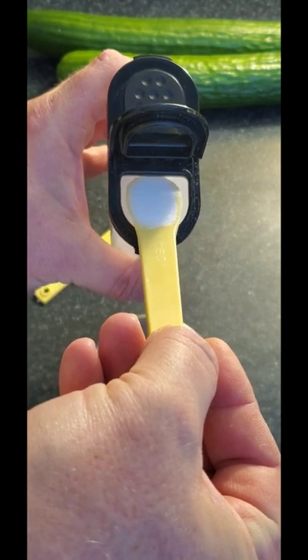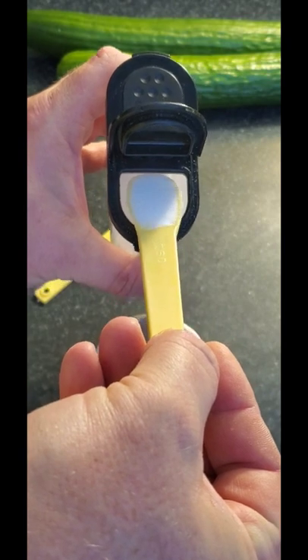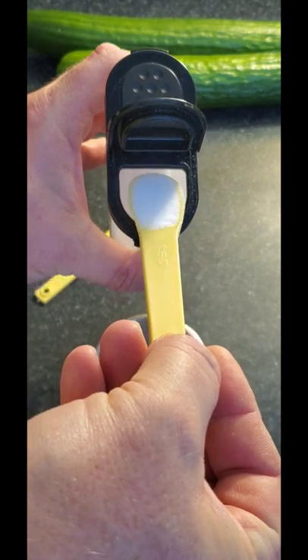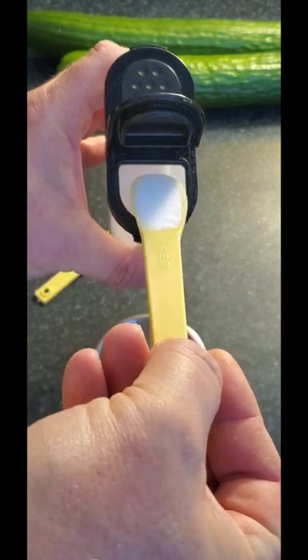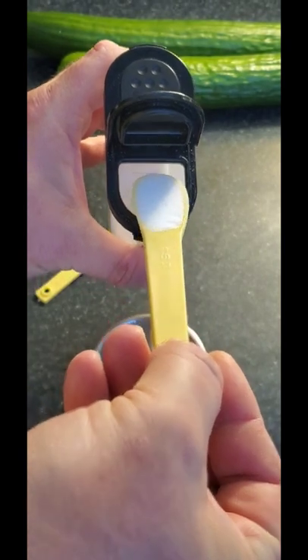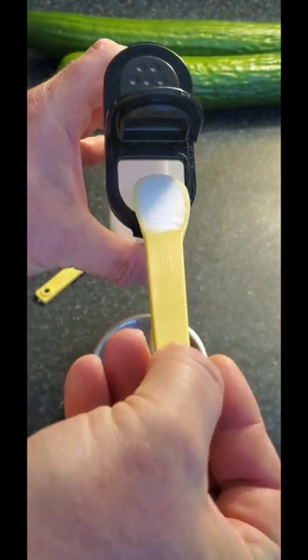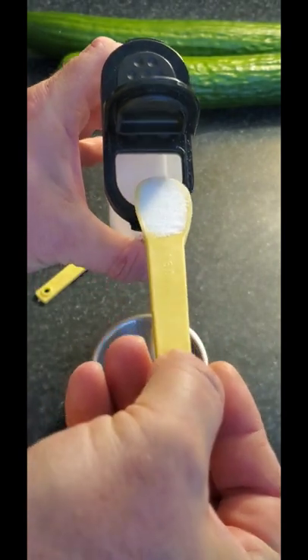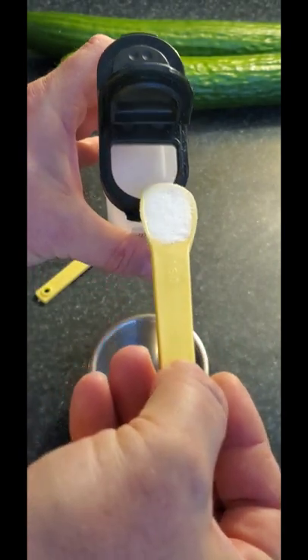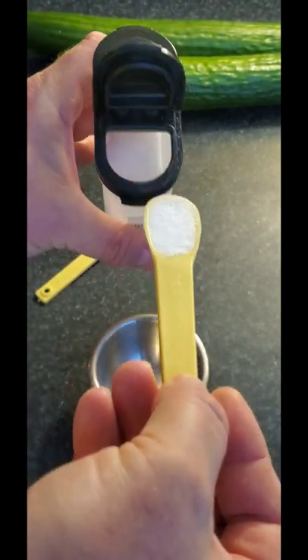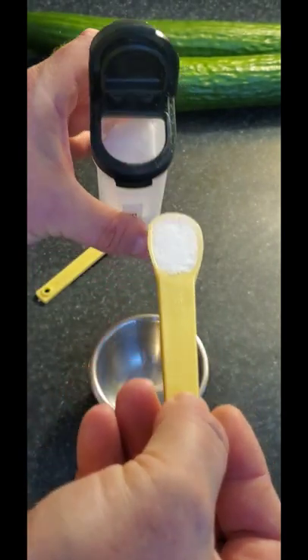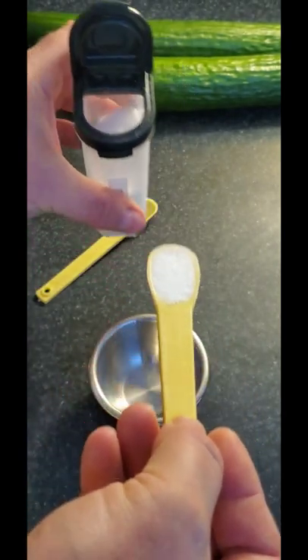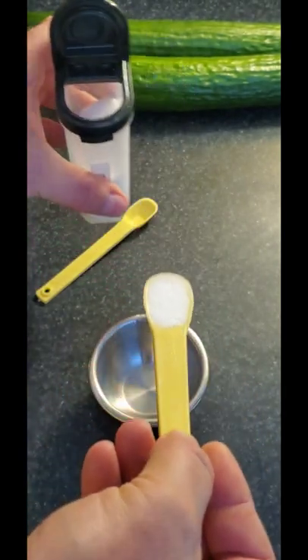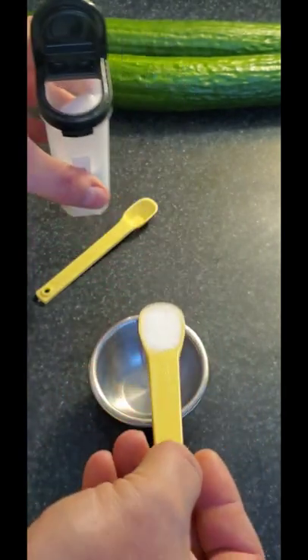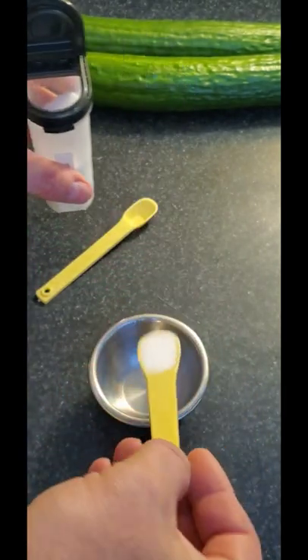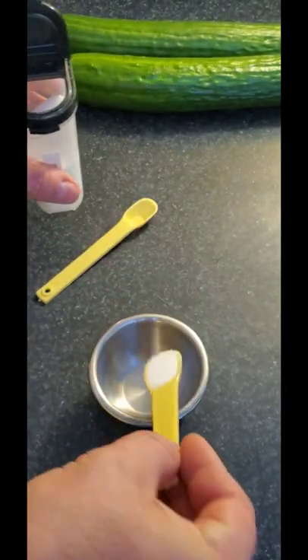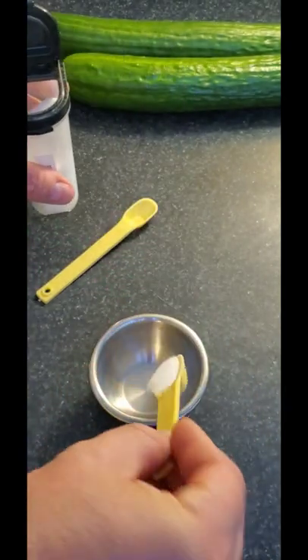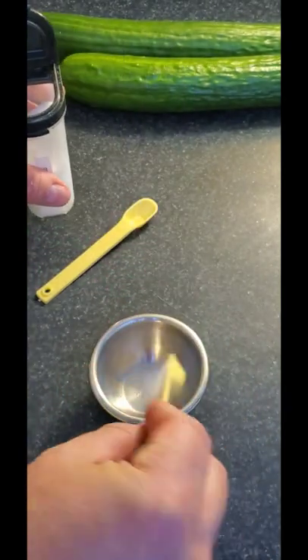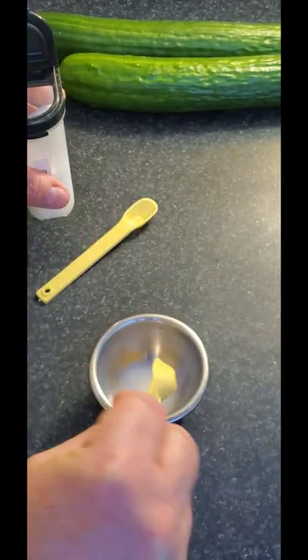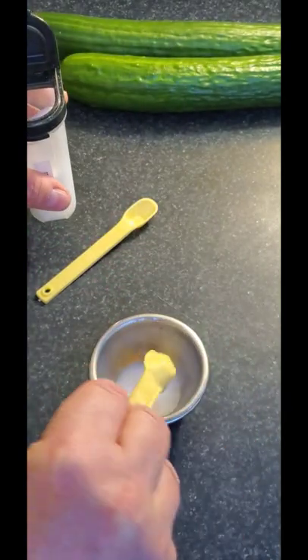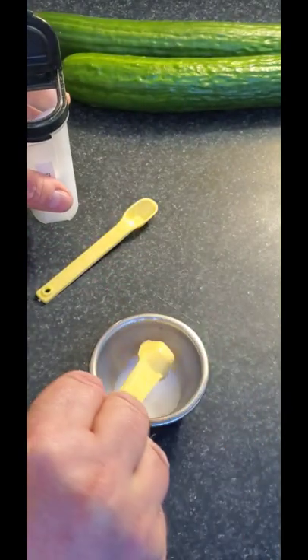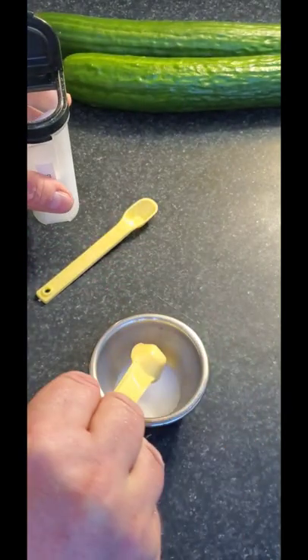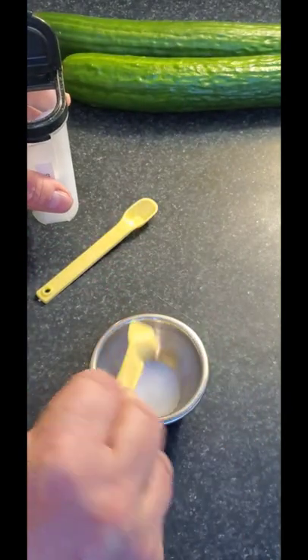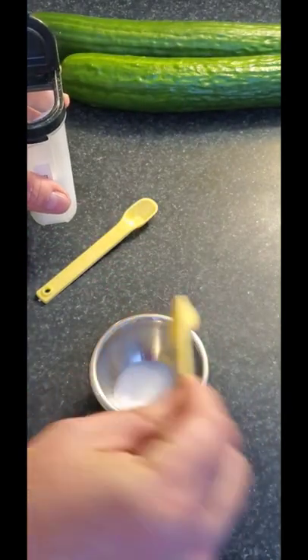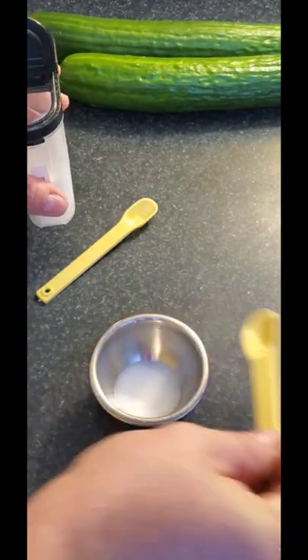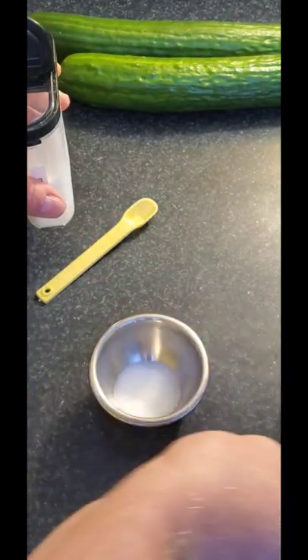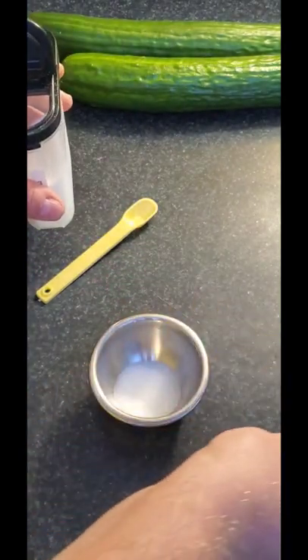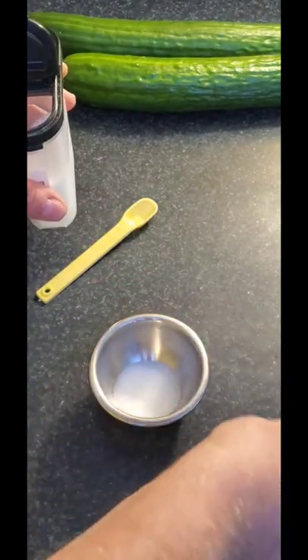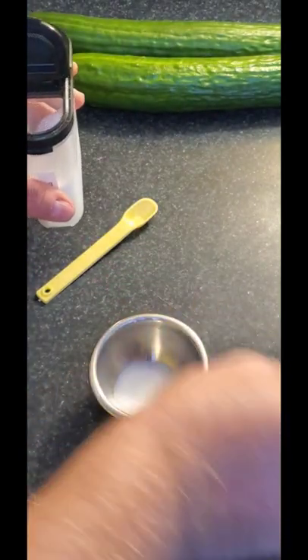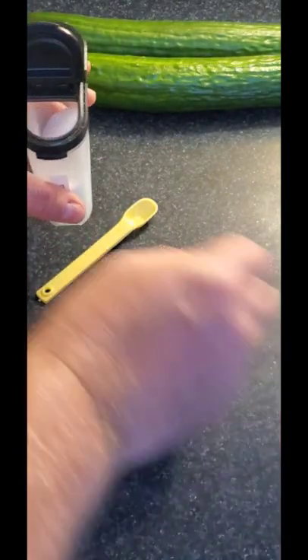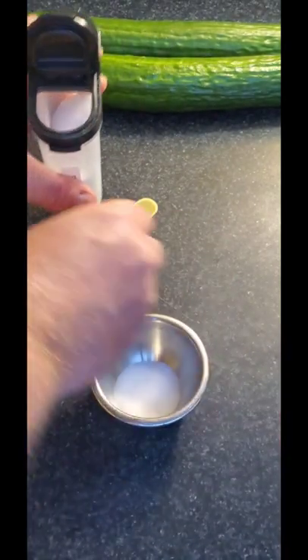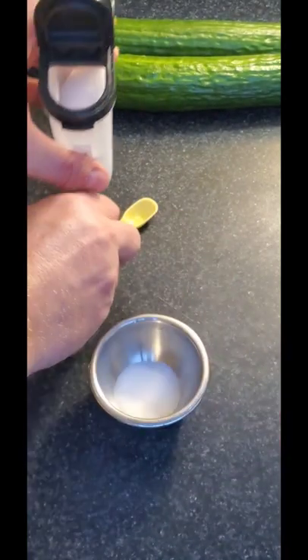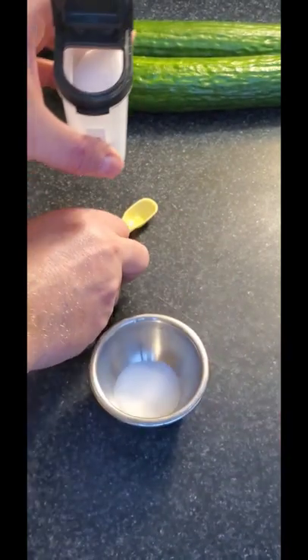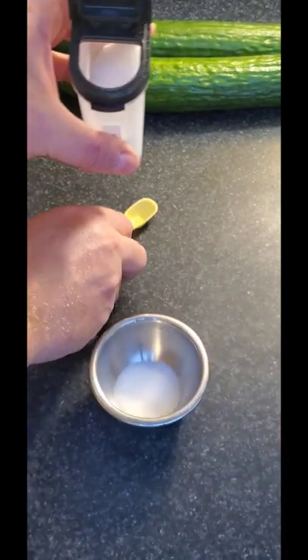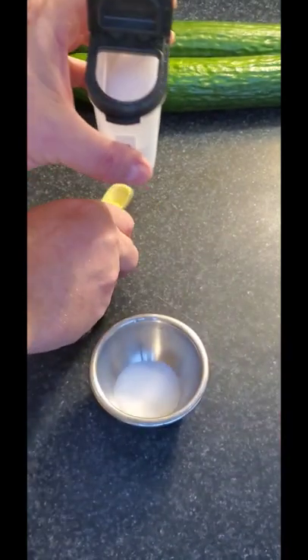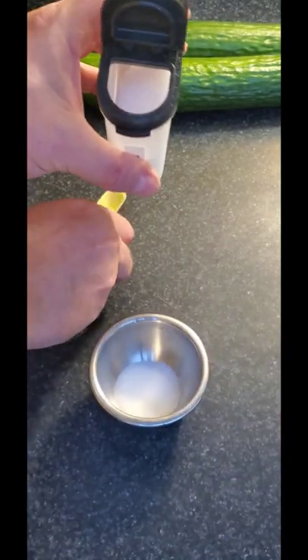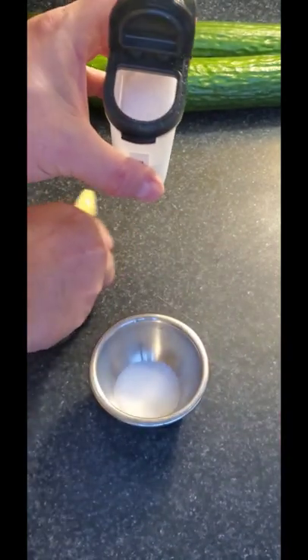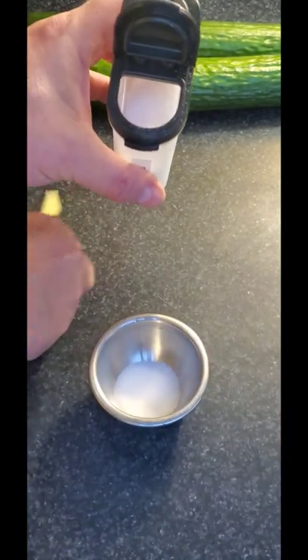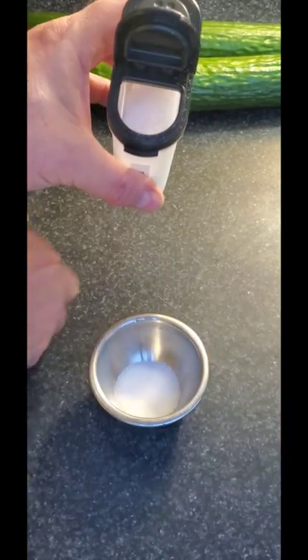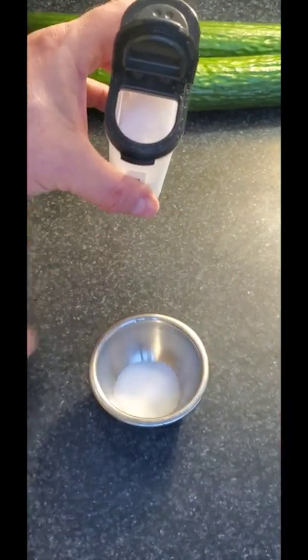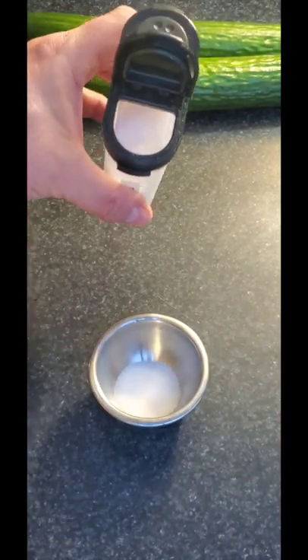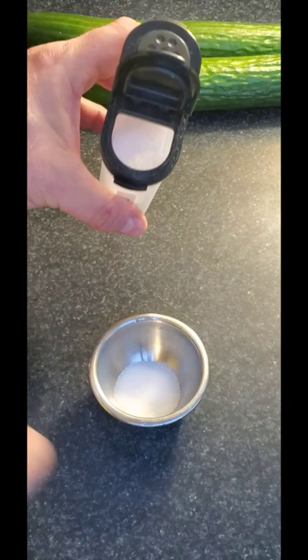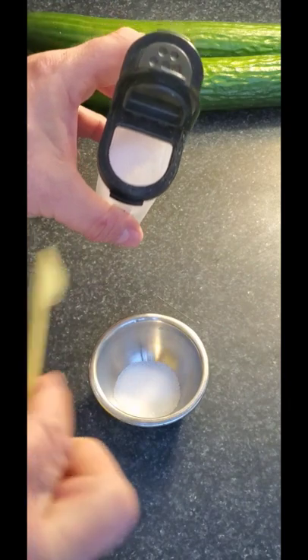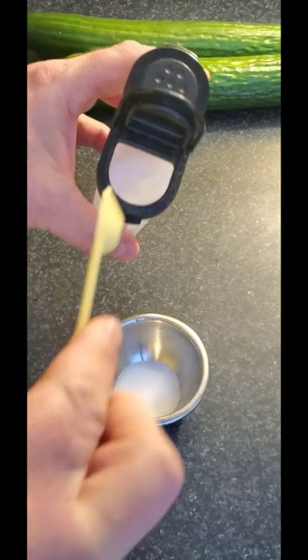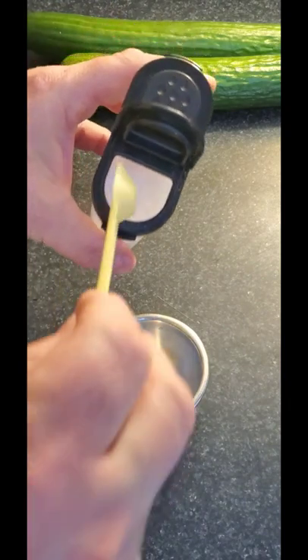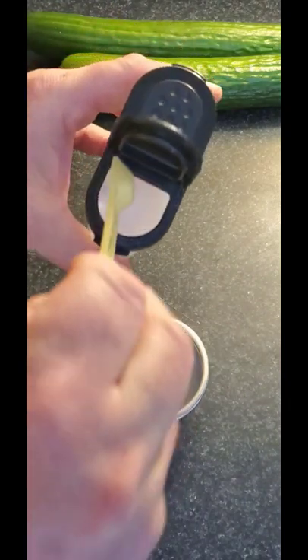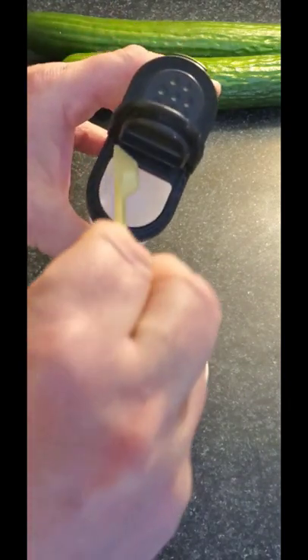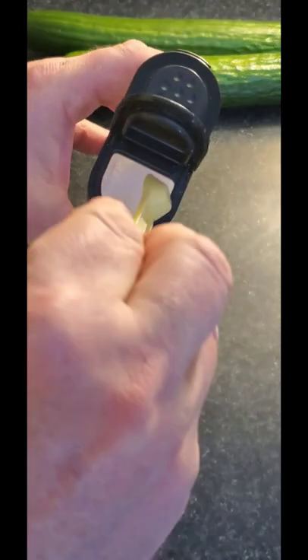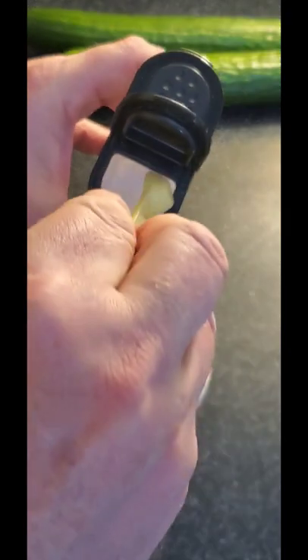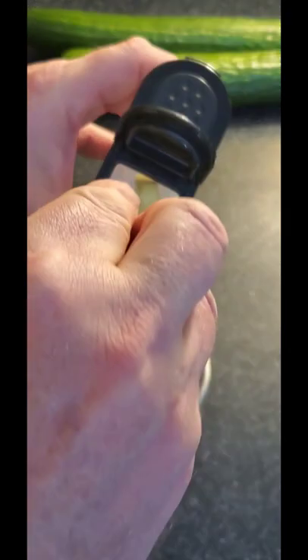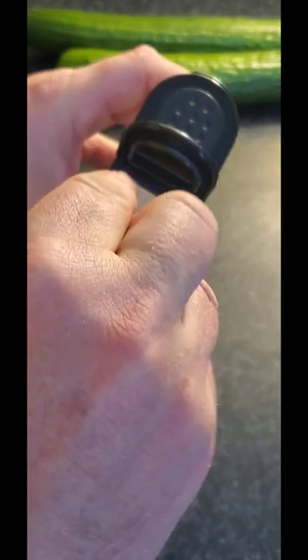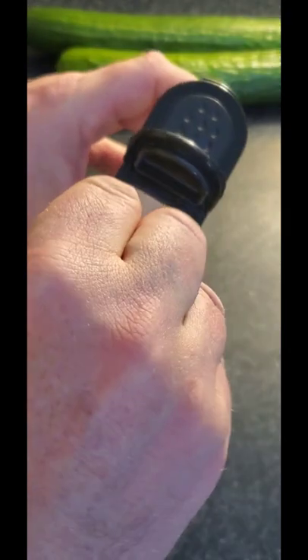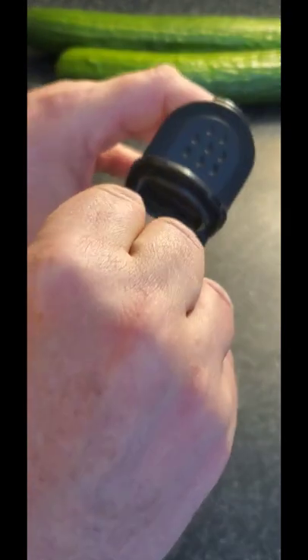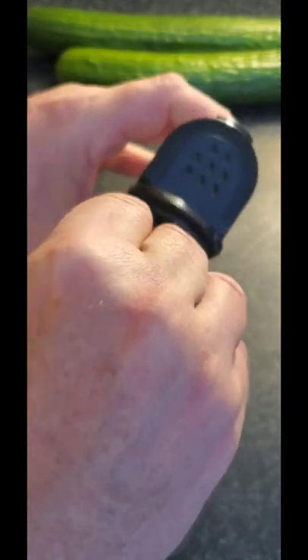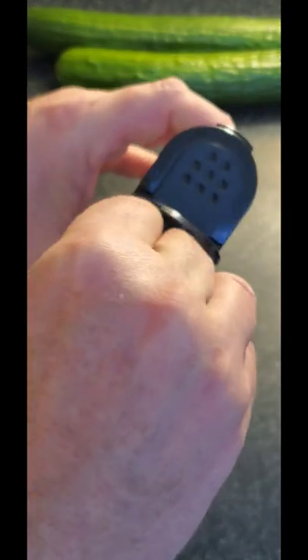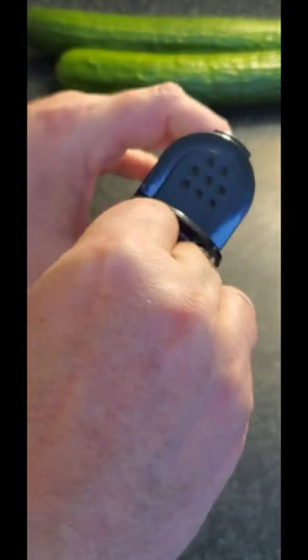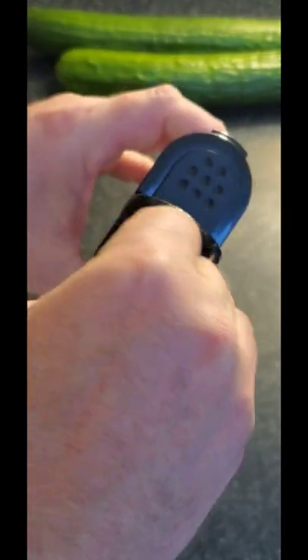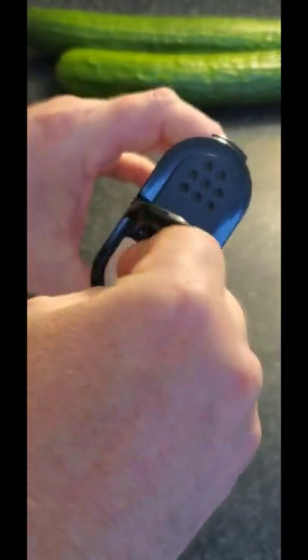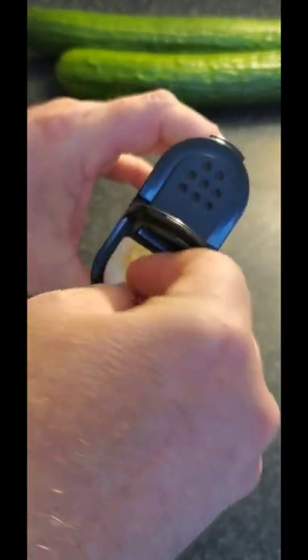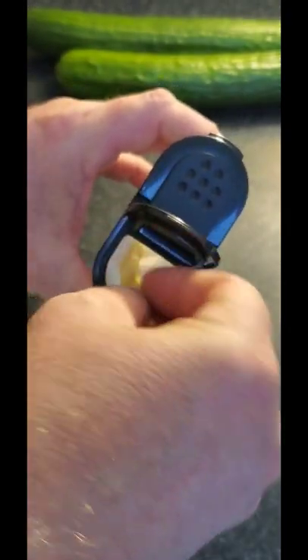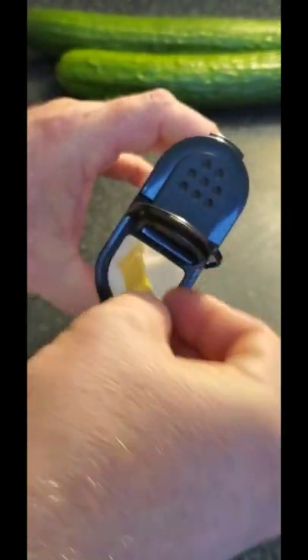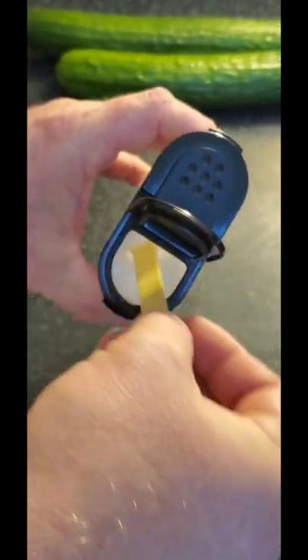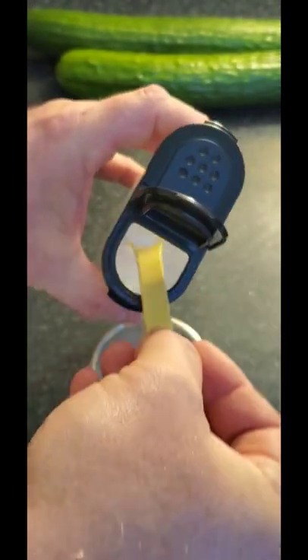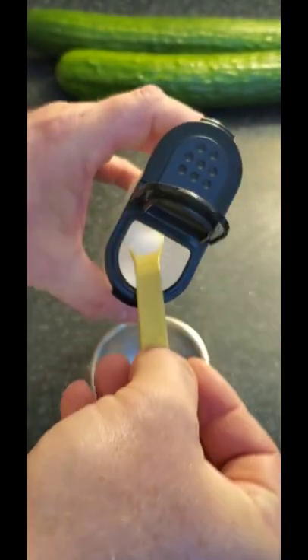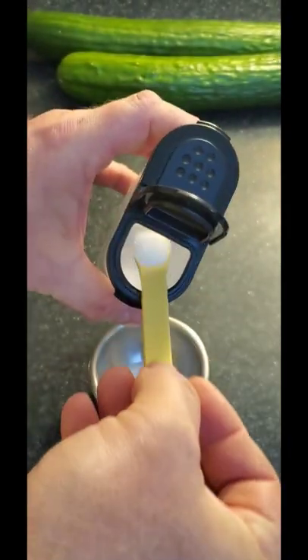So great little tip. I'm just filming a cucumber salad video and I need a teaspoon and a half. So thanks Sandra for the tip.